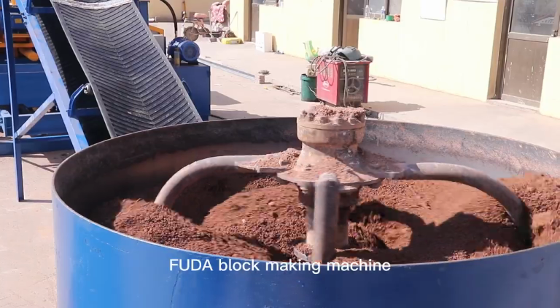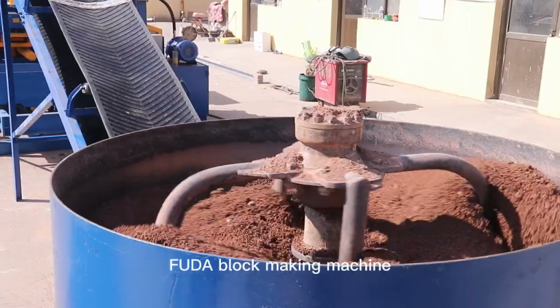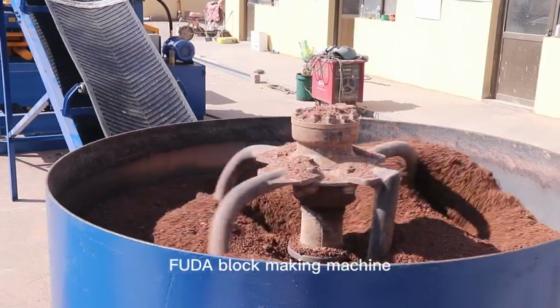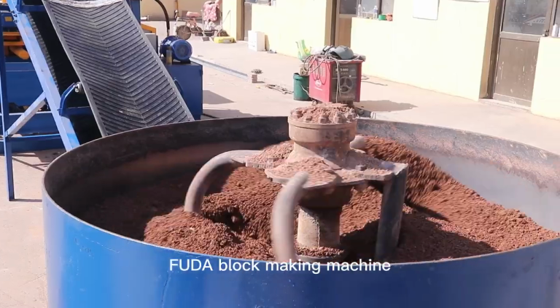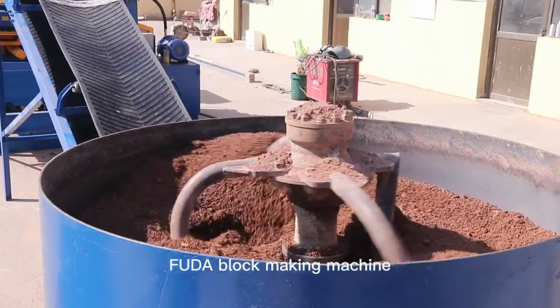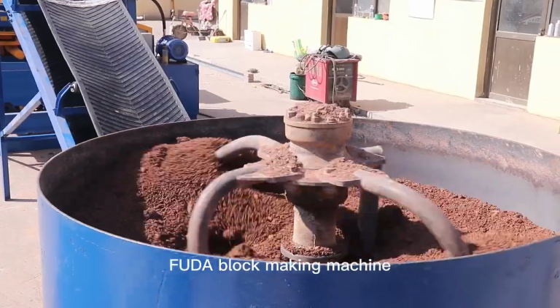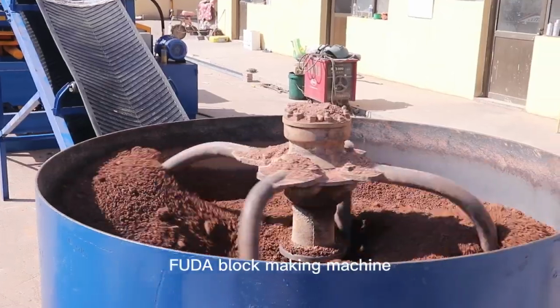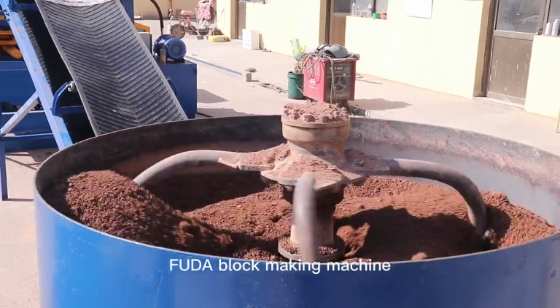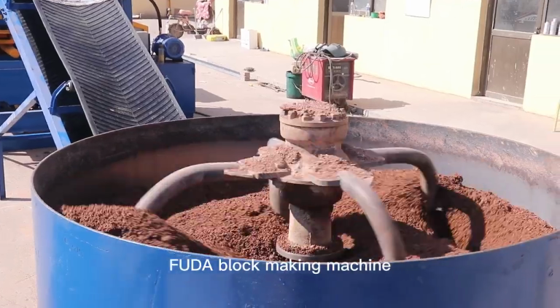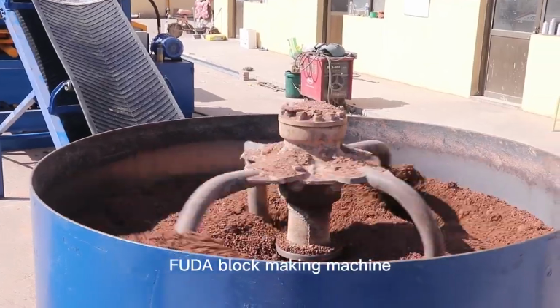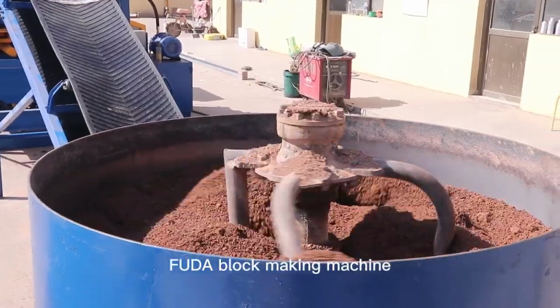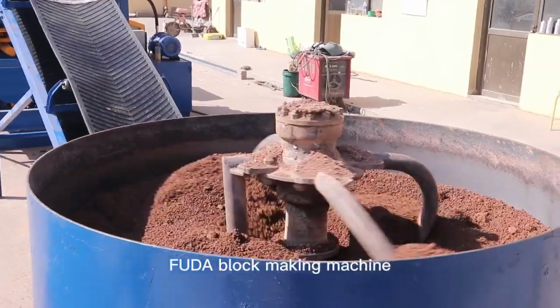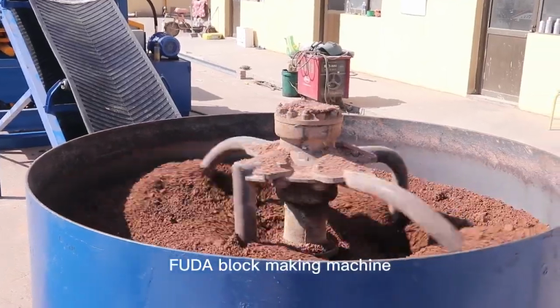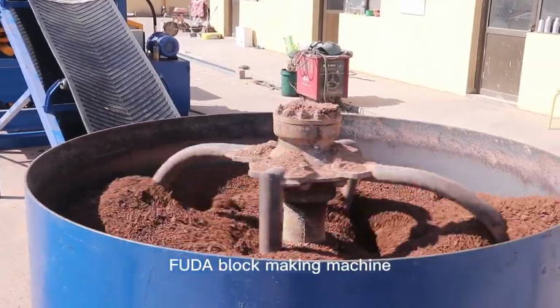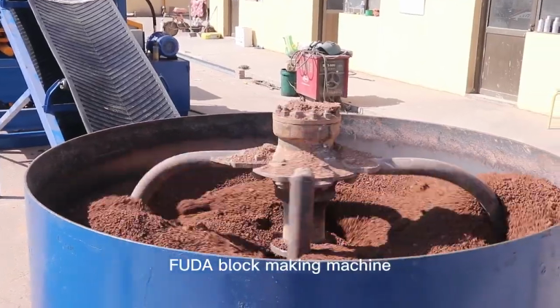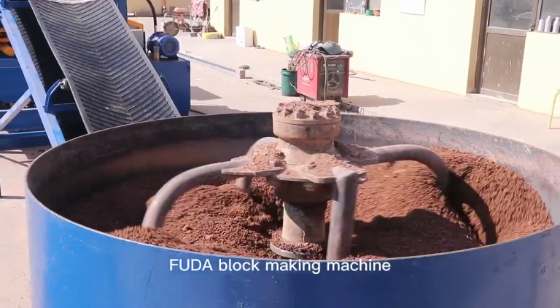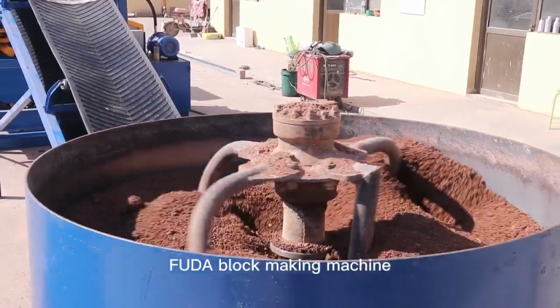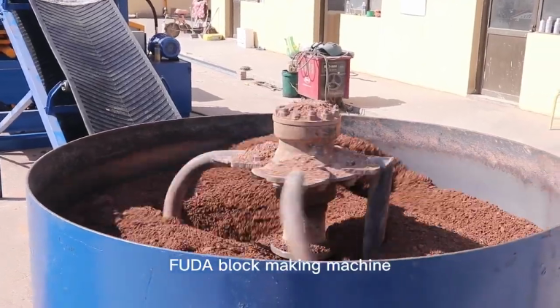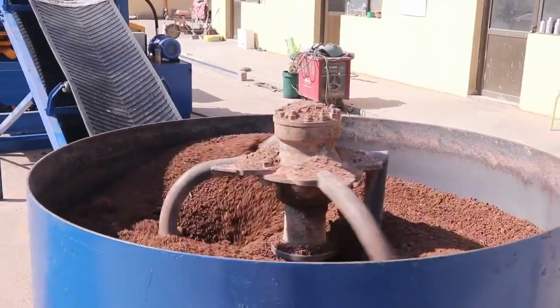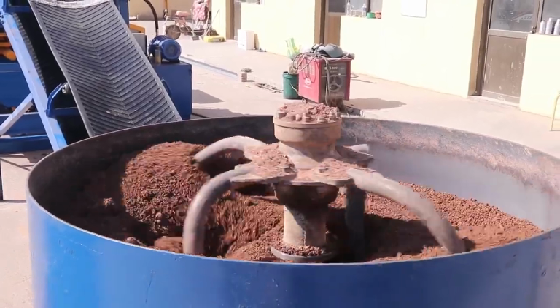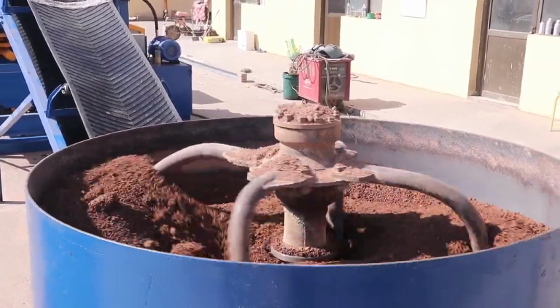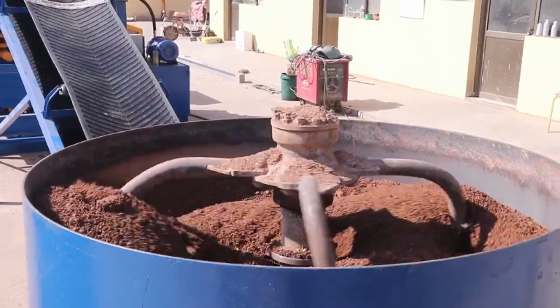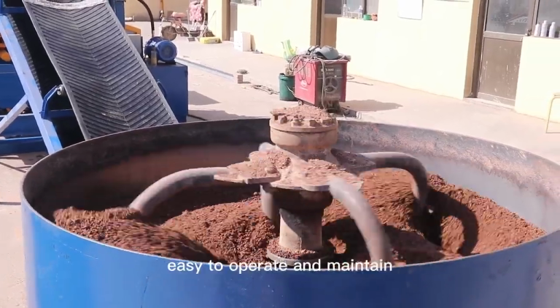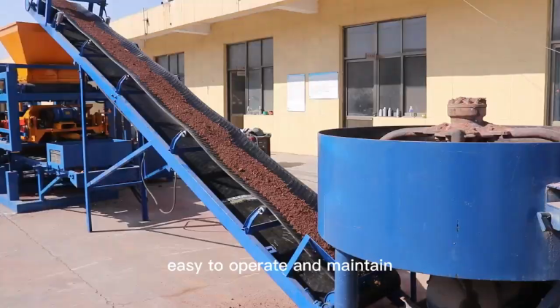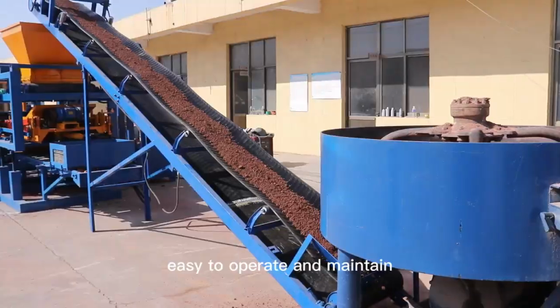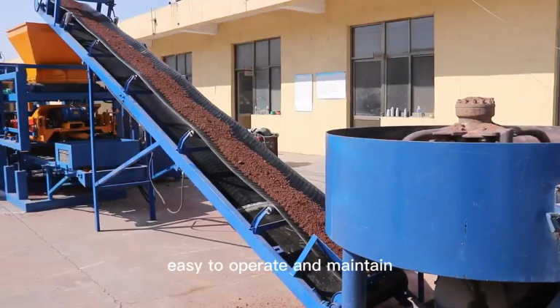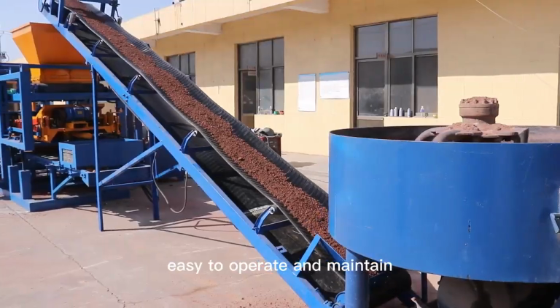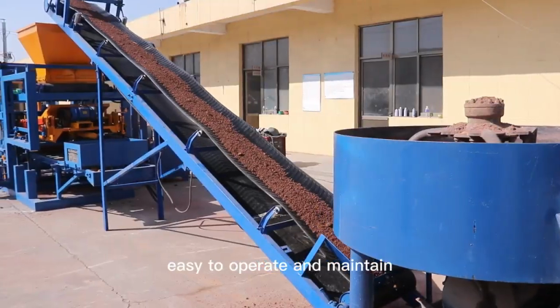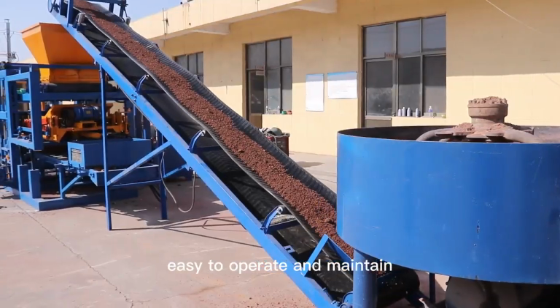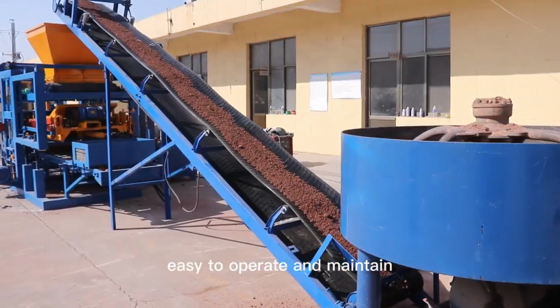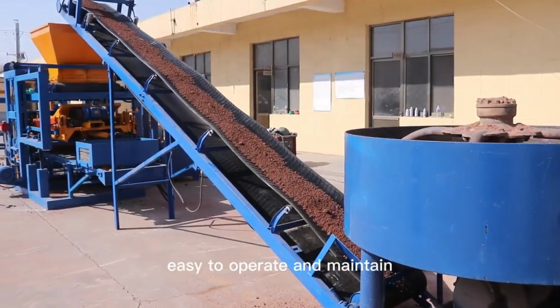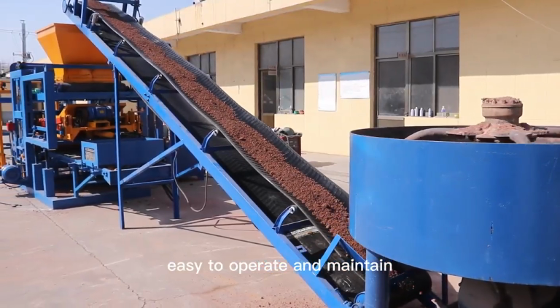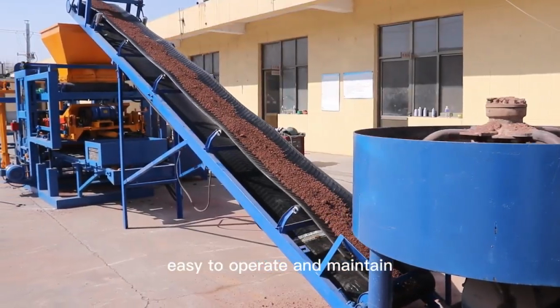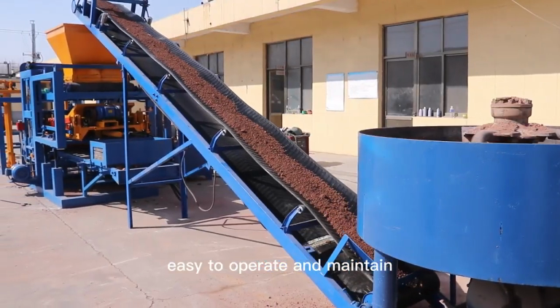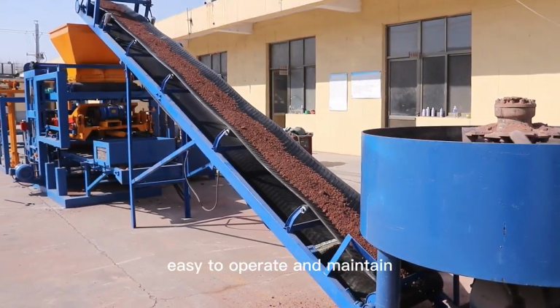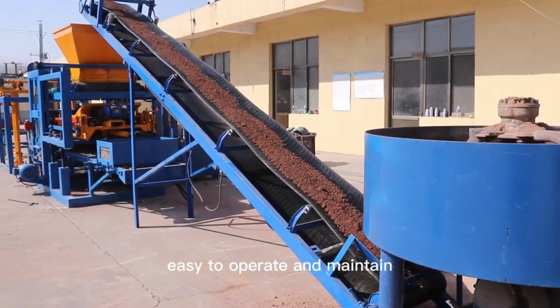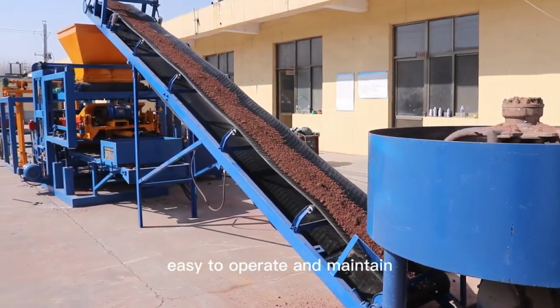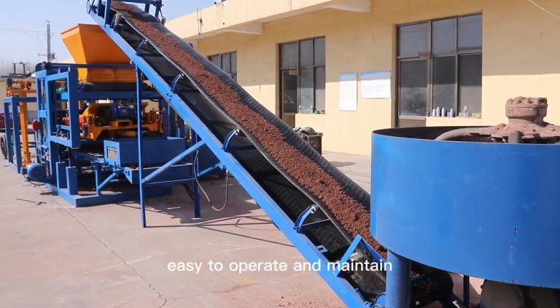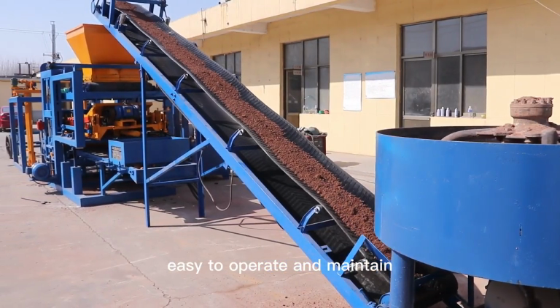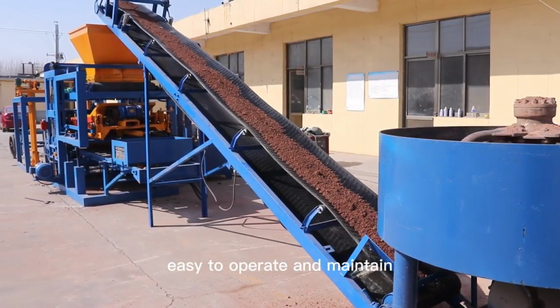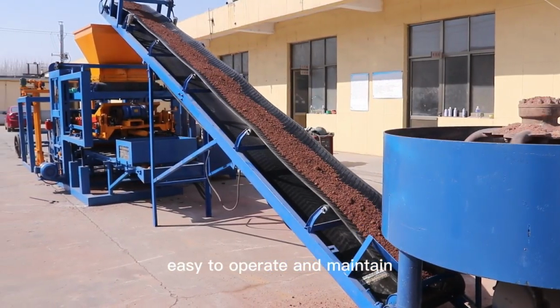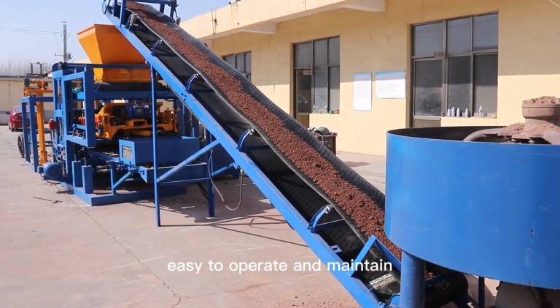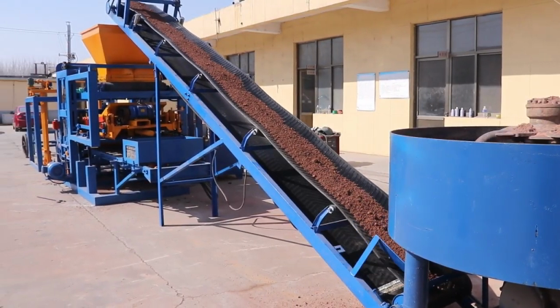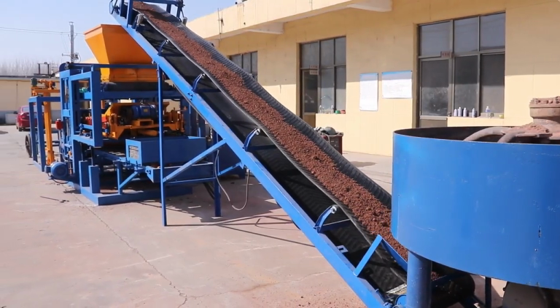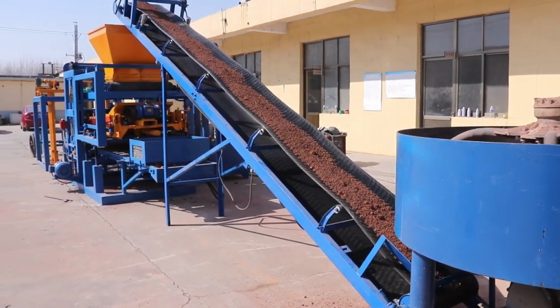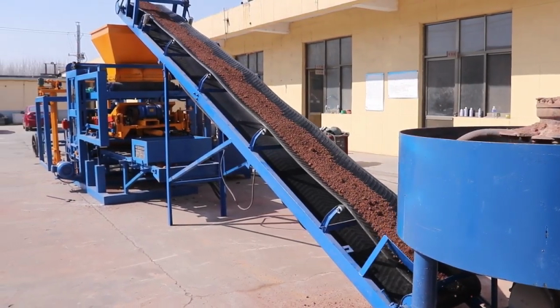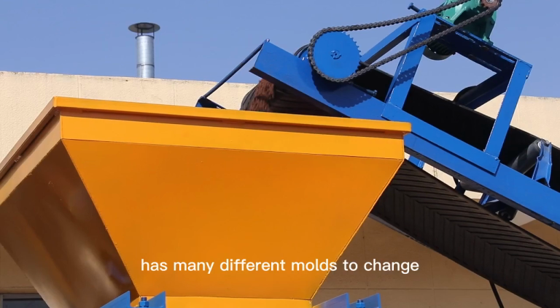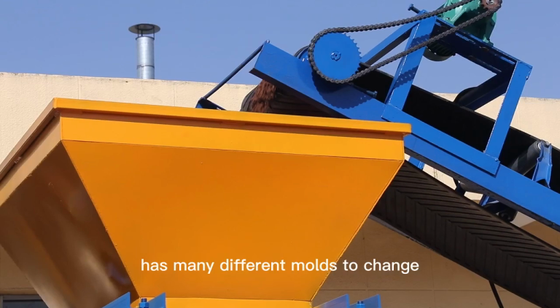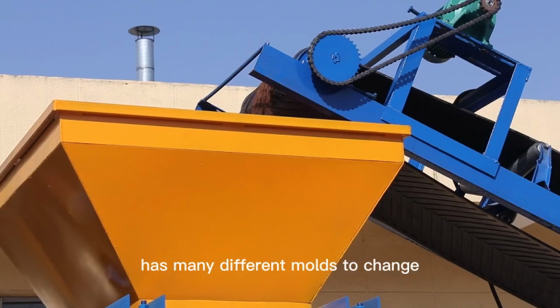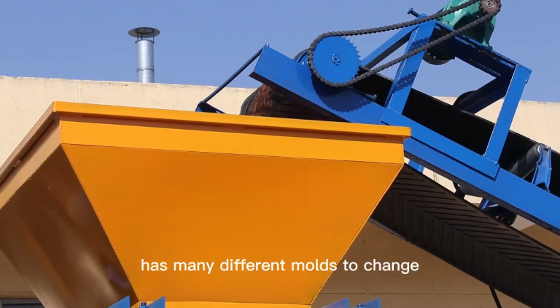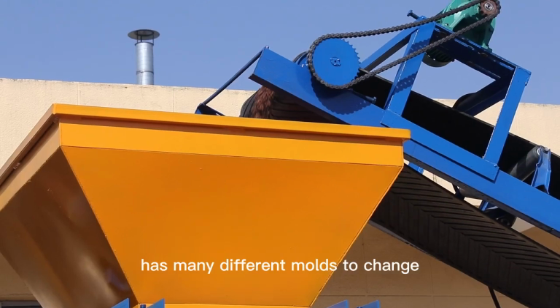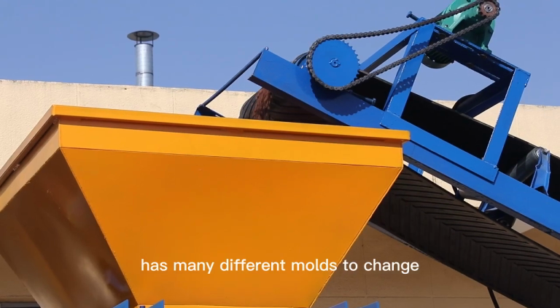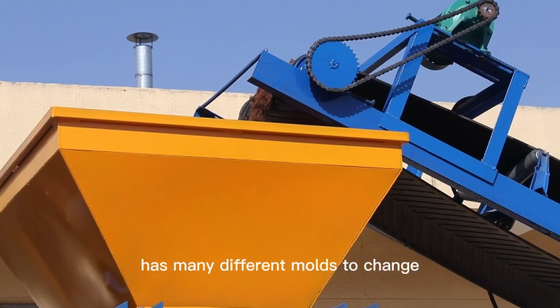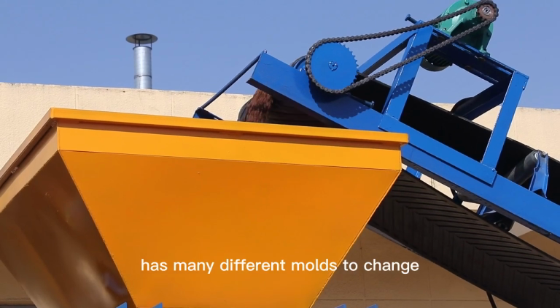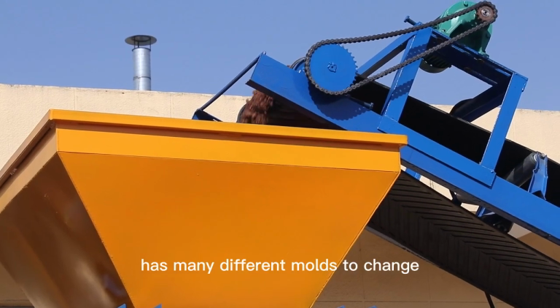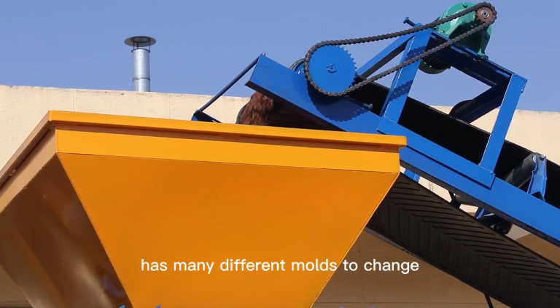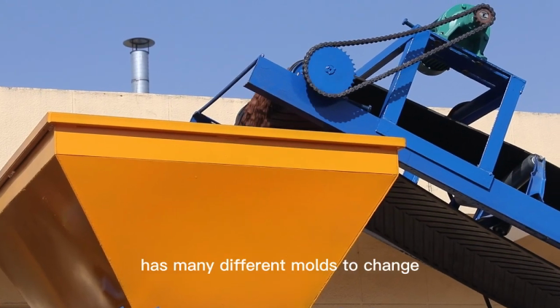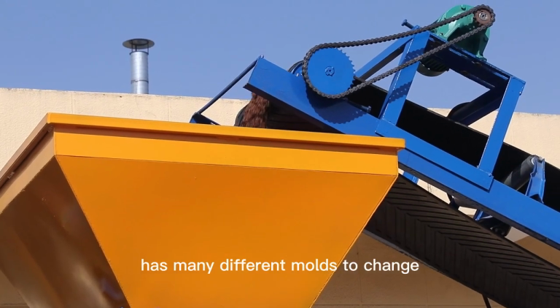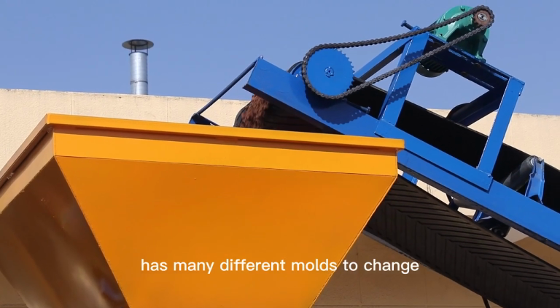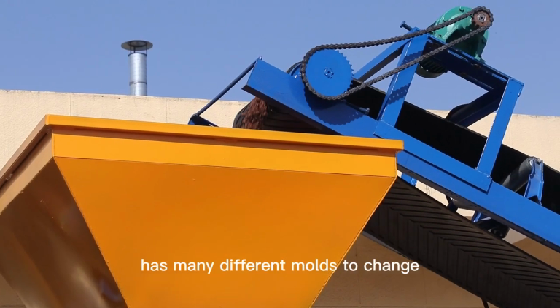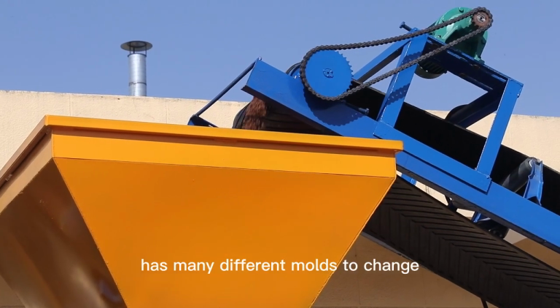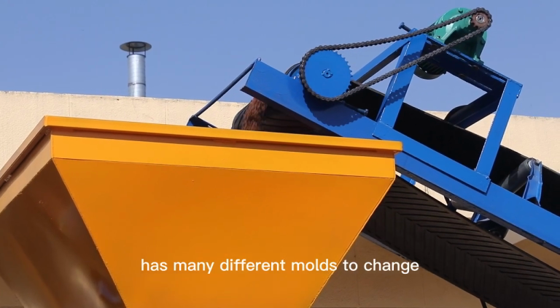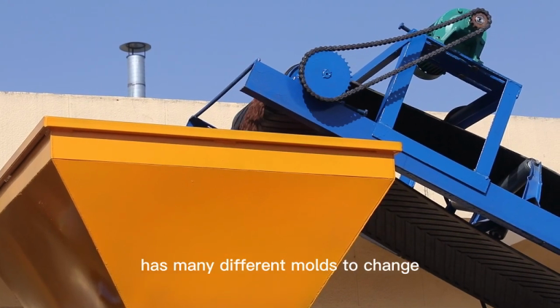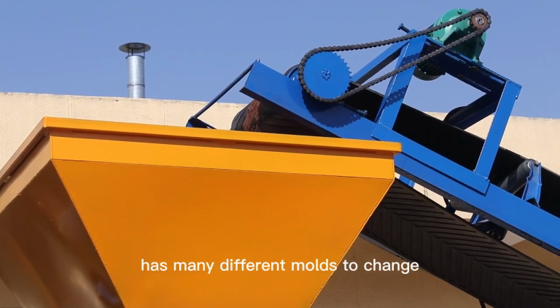Huda block making machine is easy to operate and maintain, and has many different modes to change.